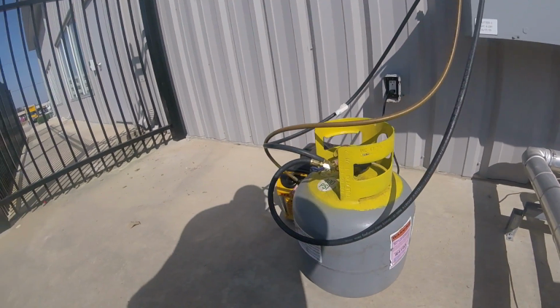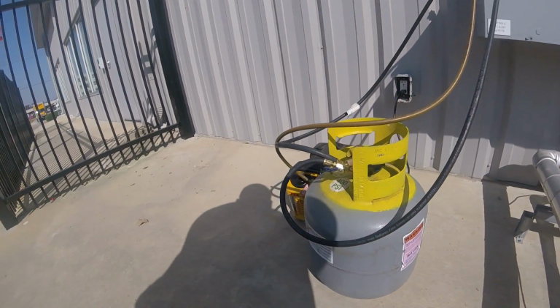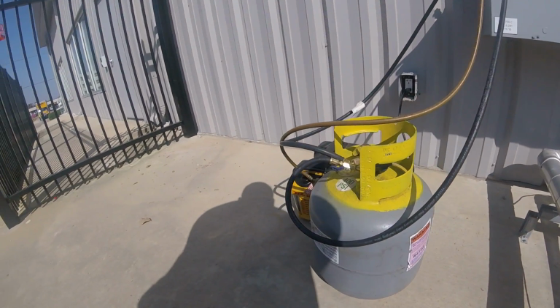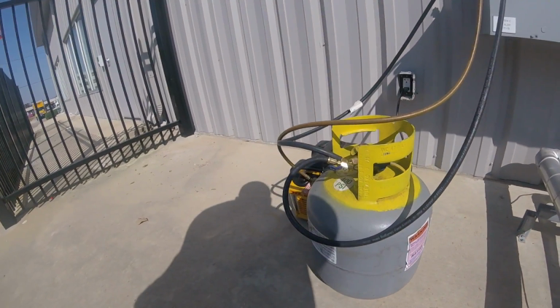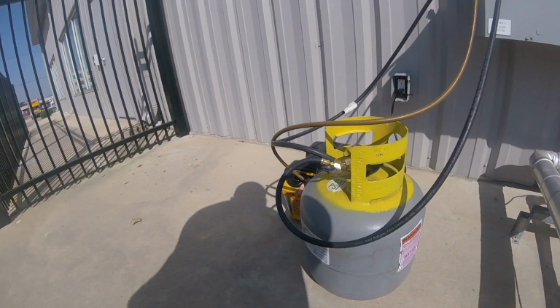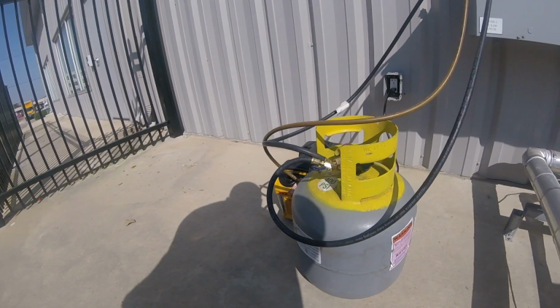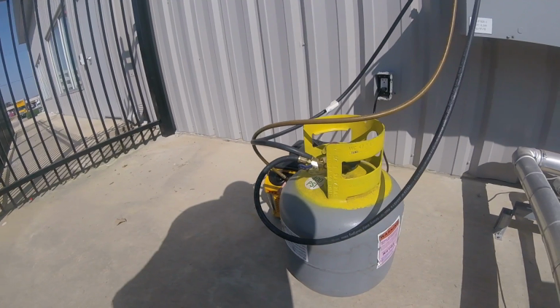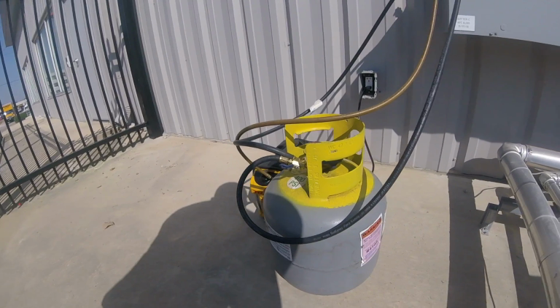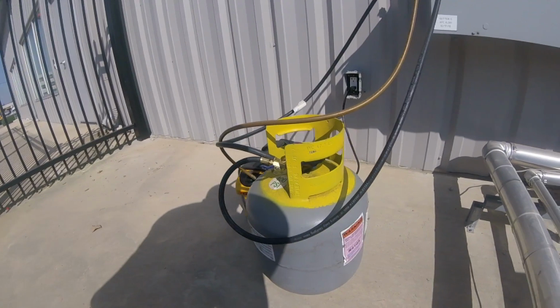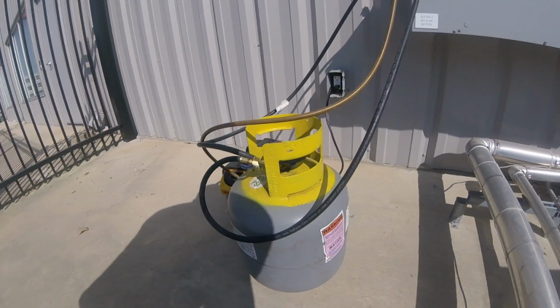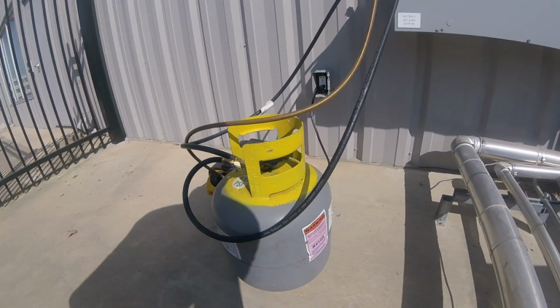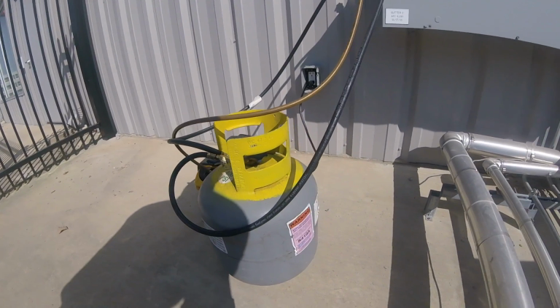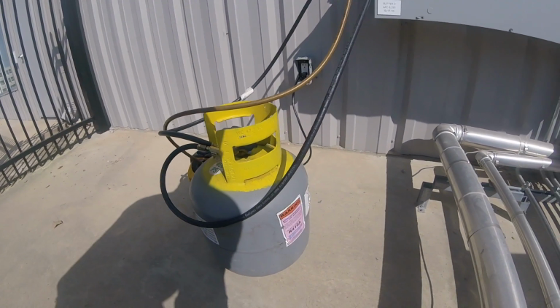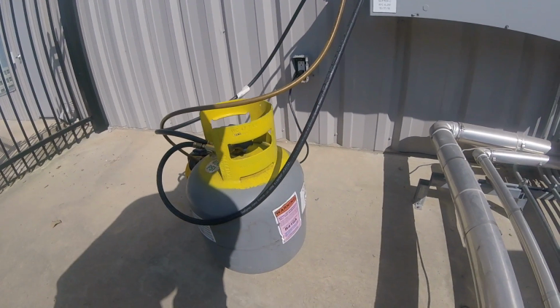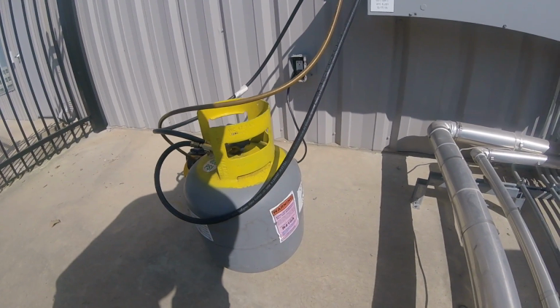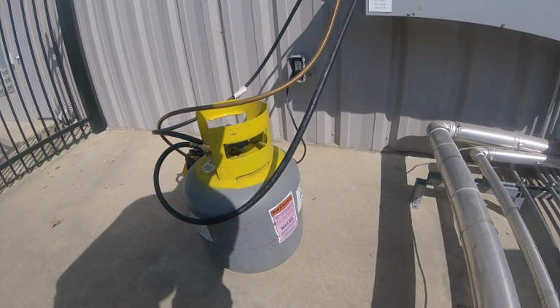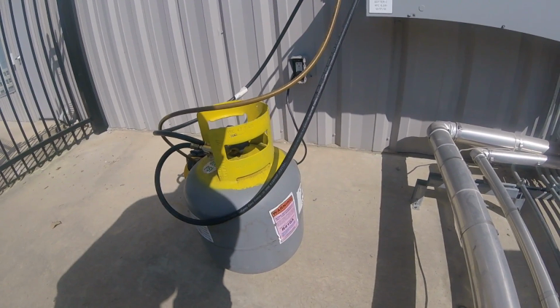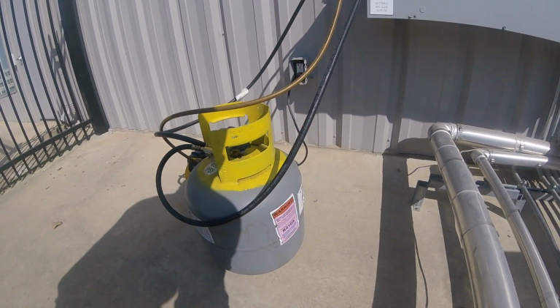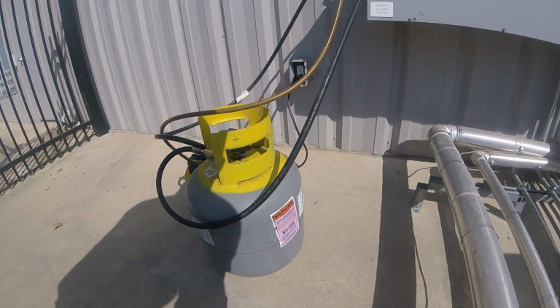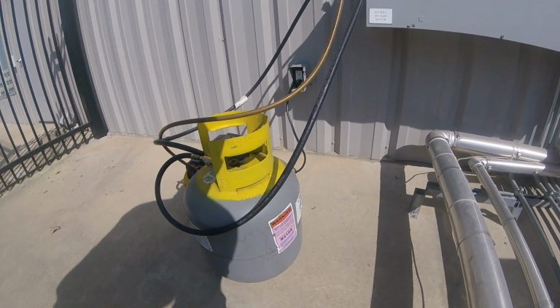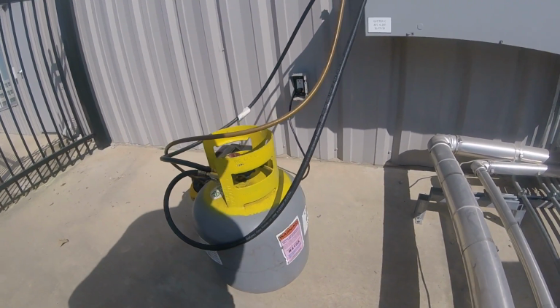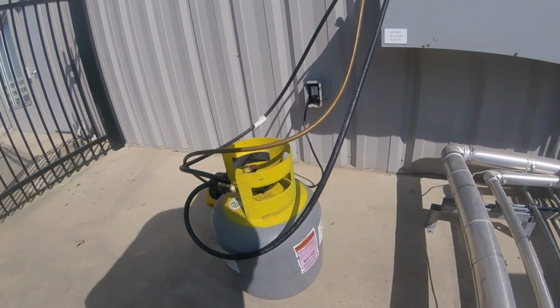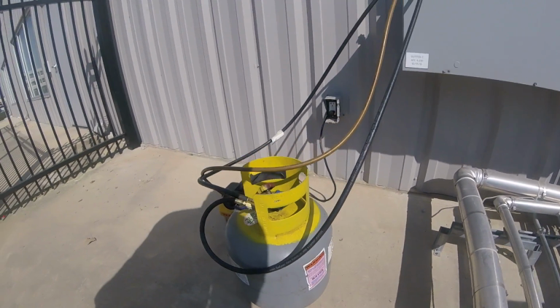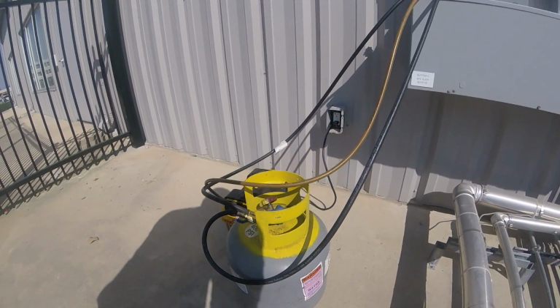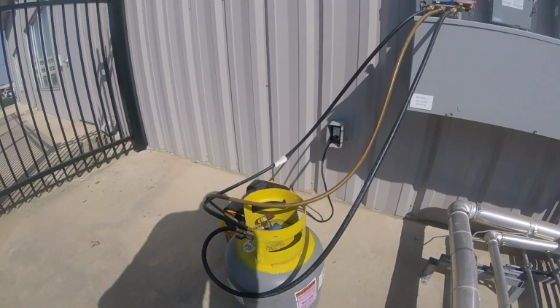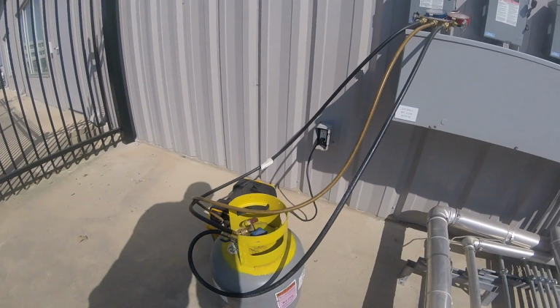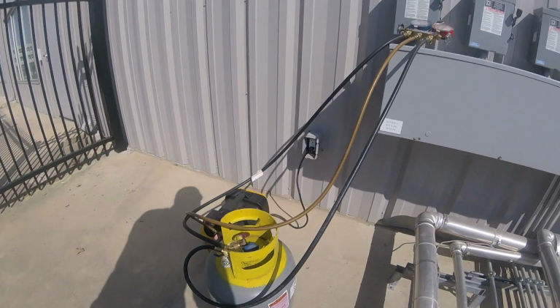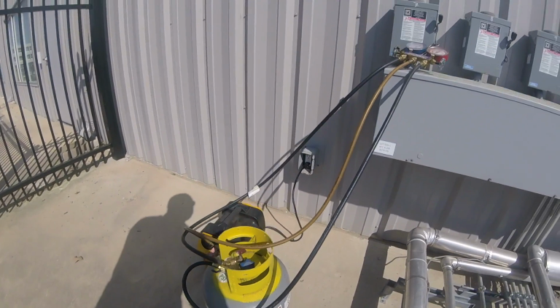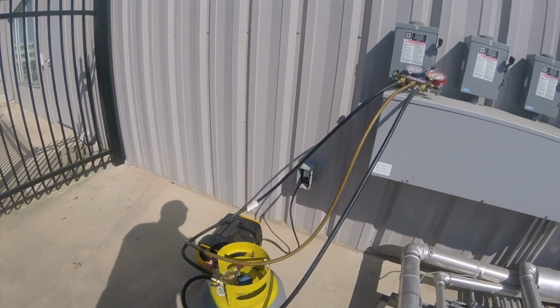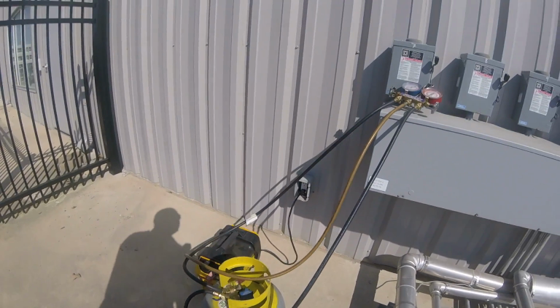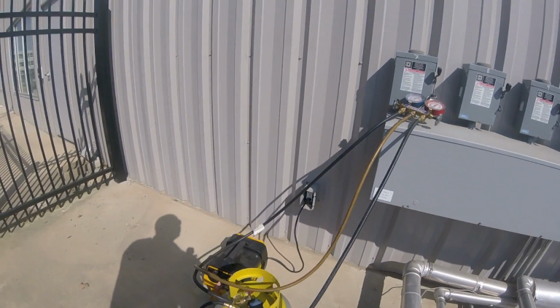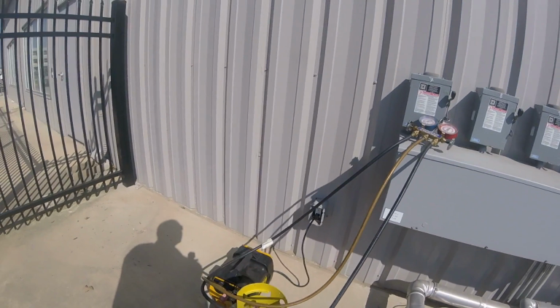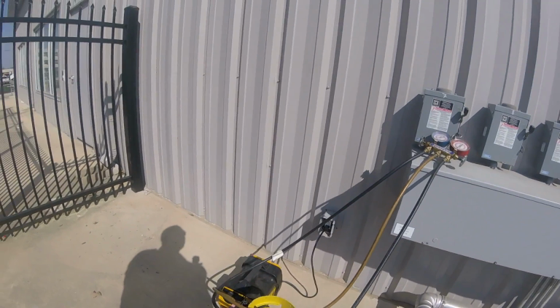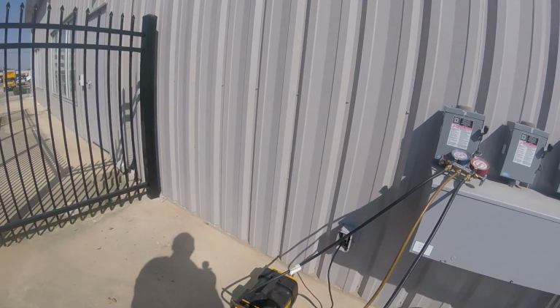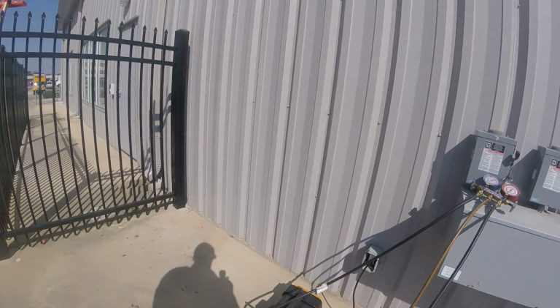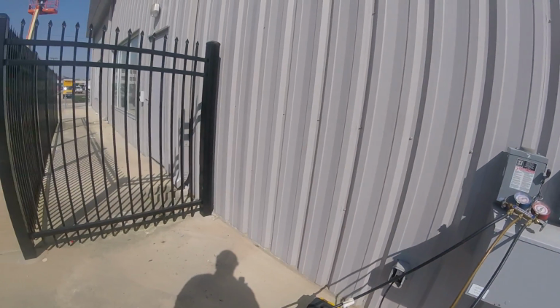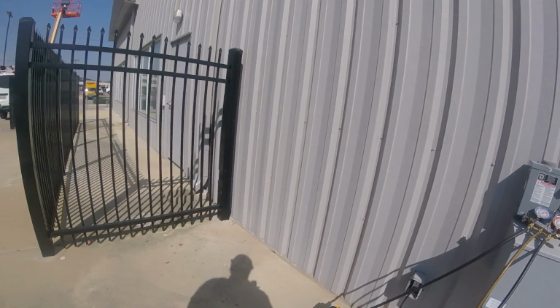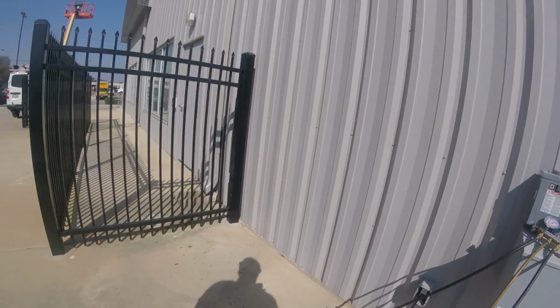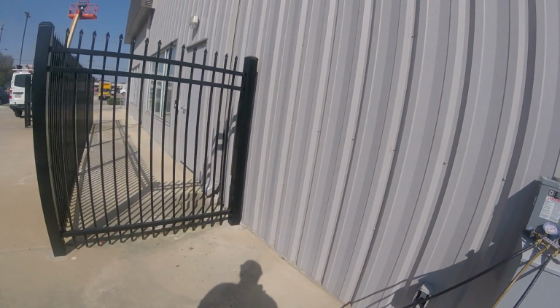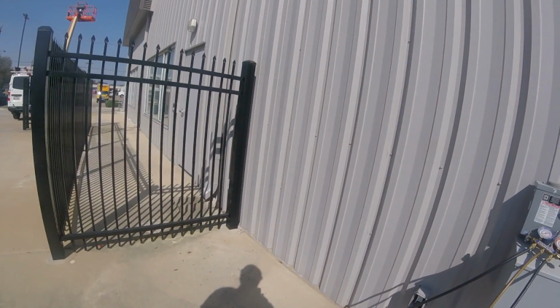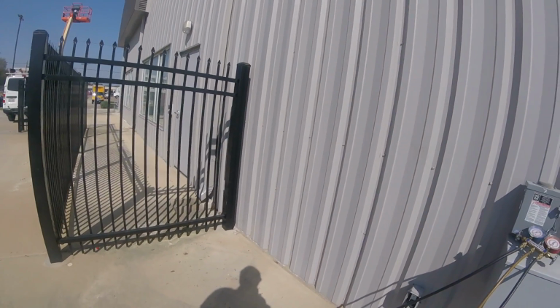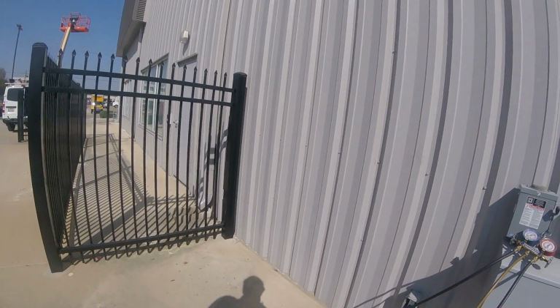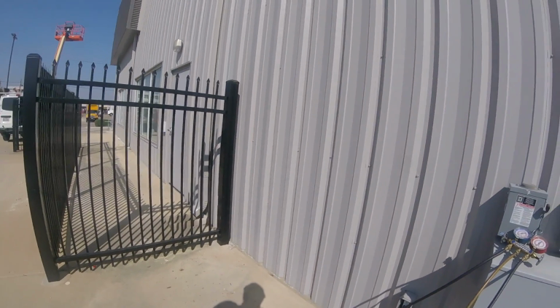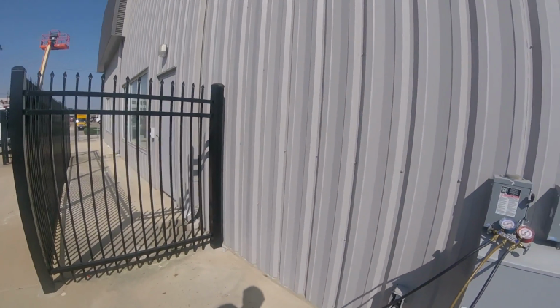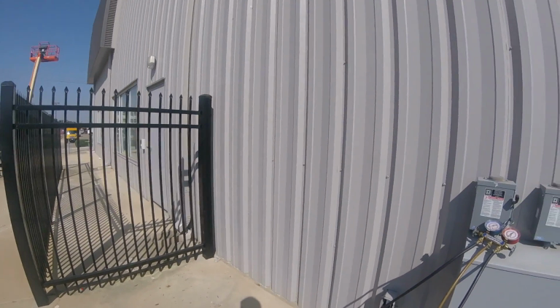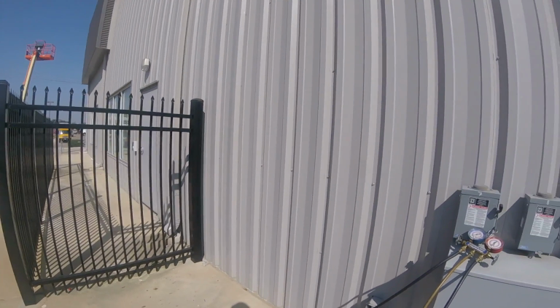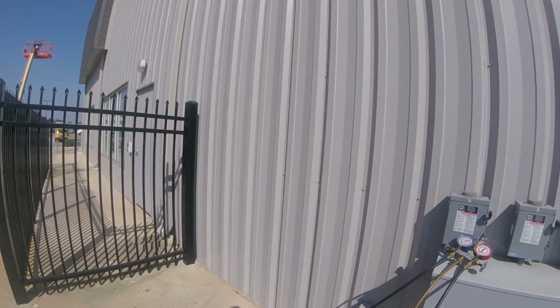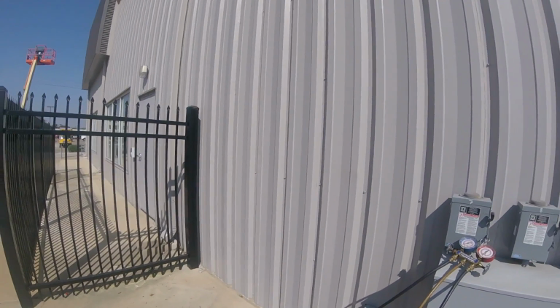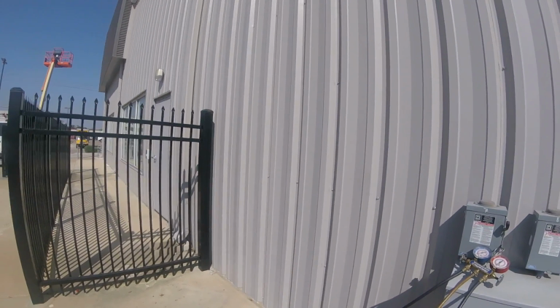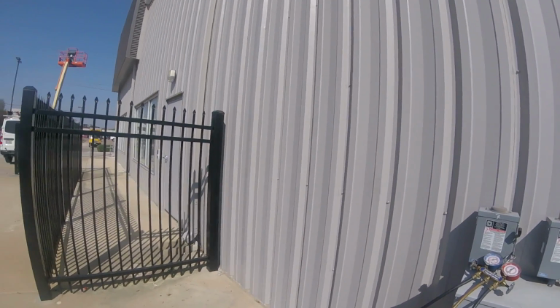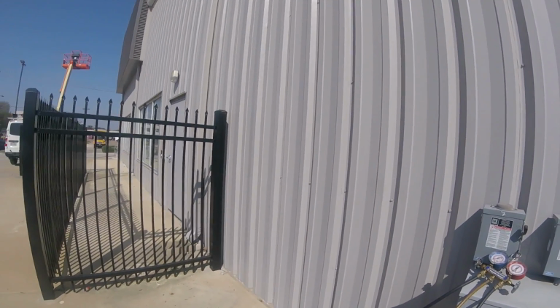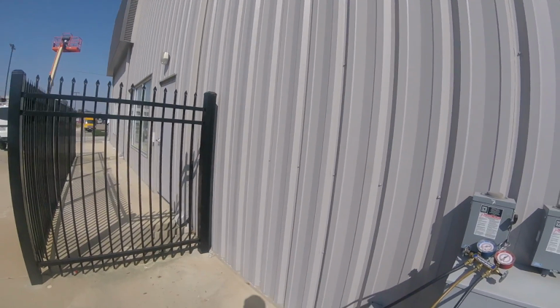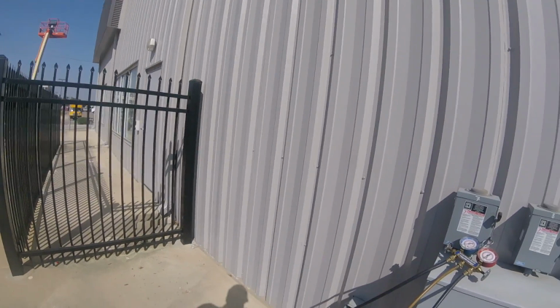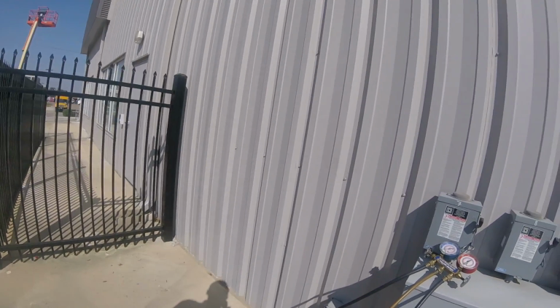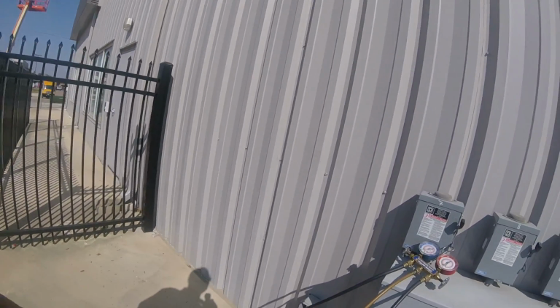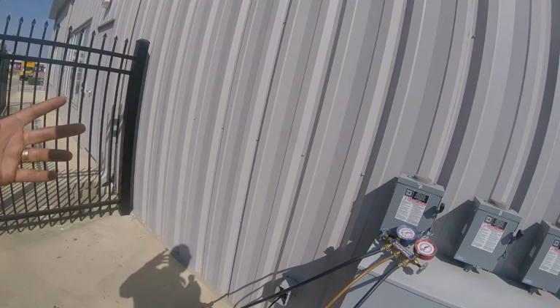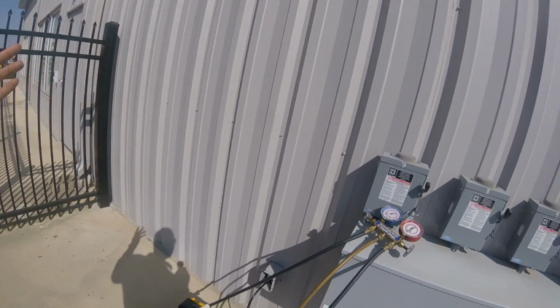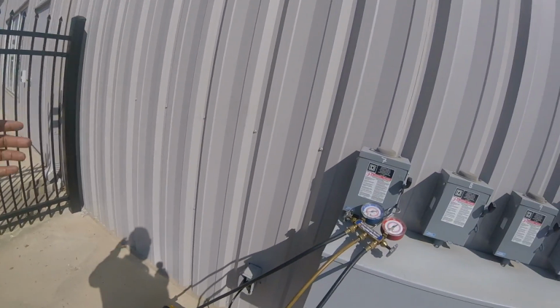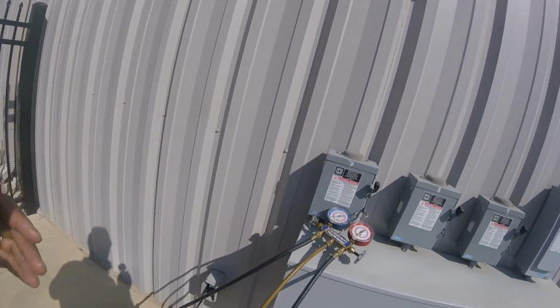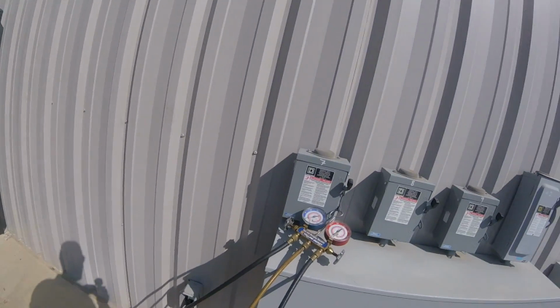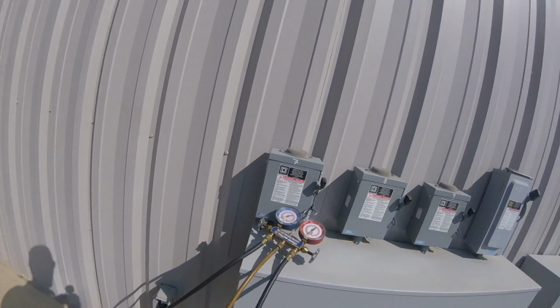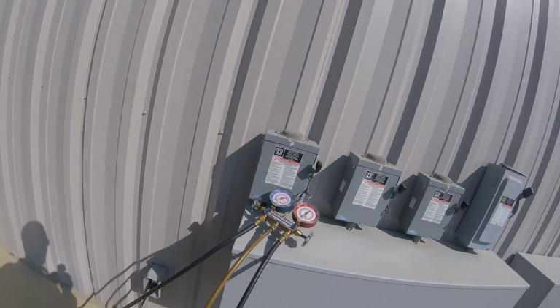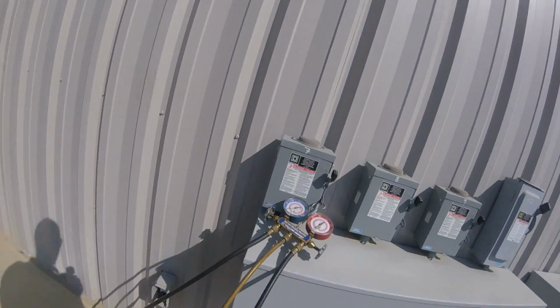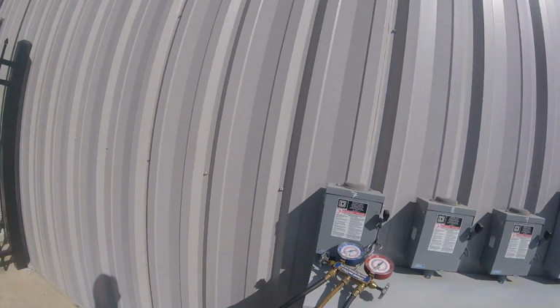That's how I pull a vacuum on a recovery tank. Peace out — HVAC people, grind time, we on it!